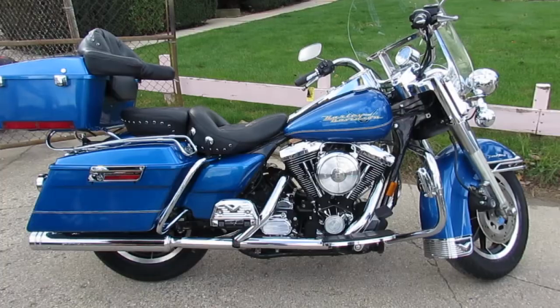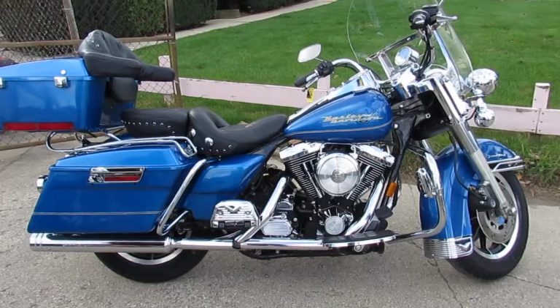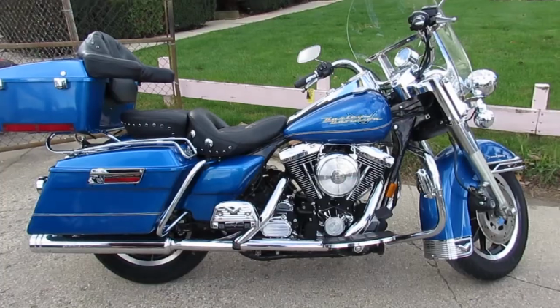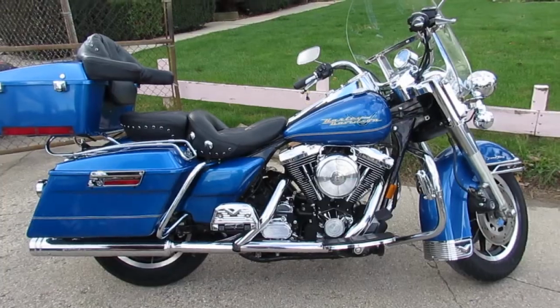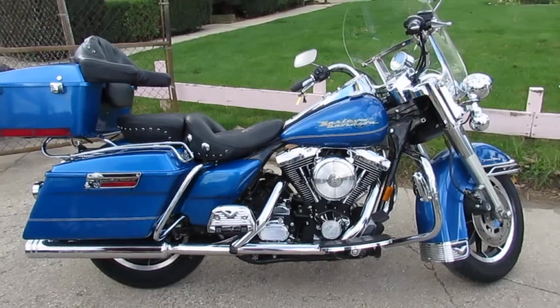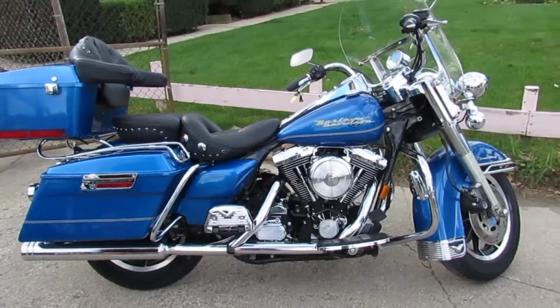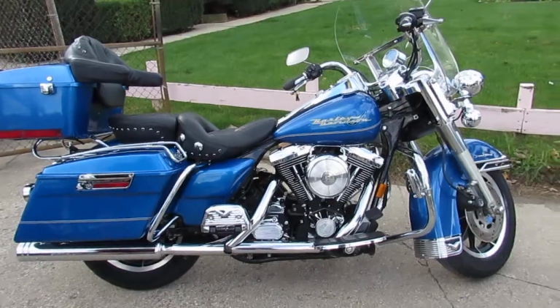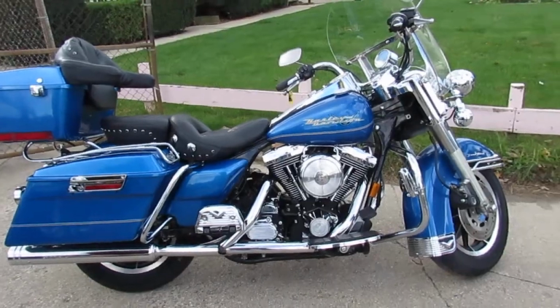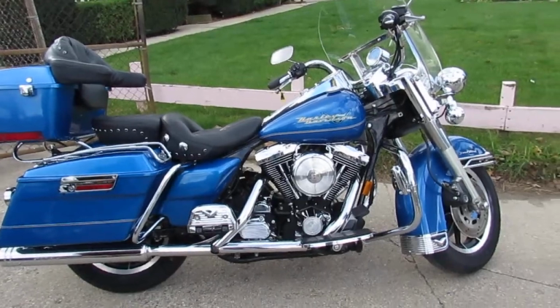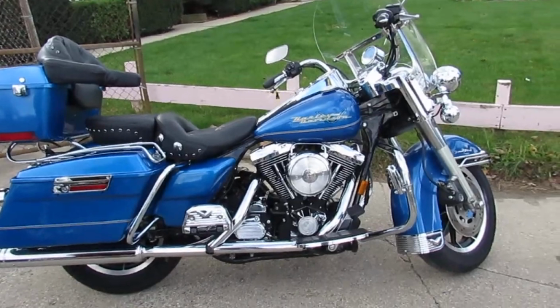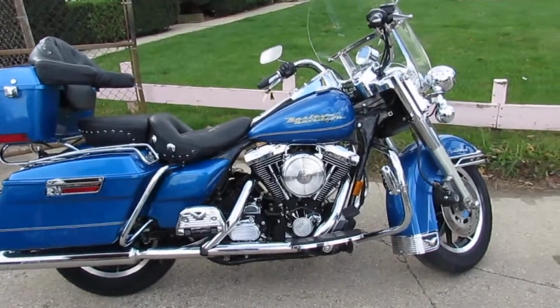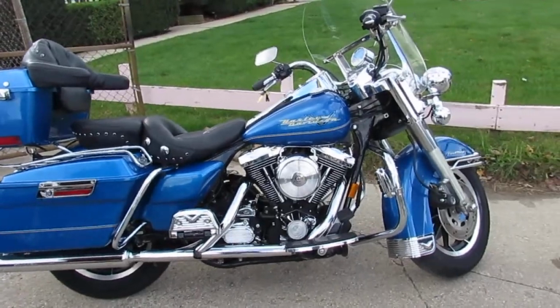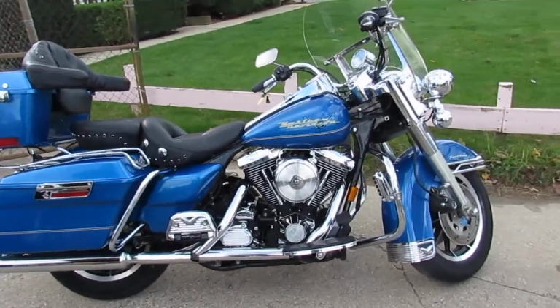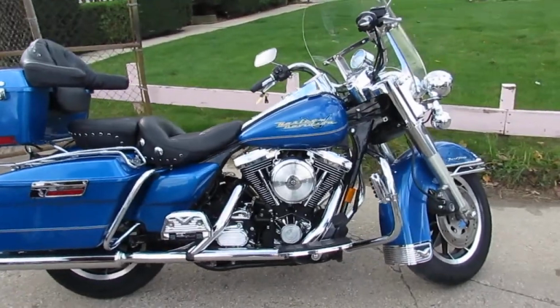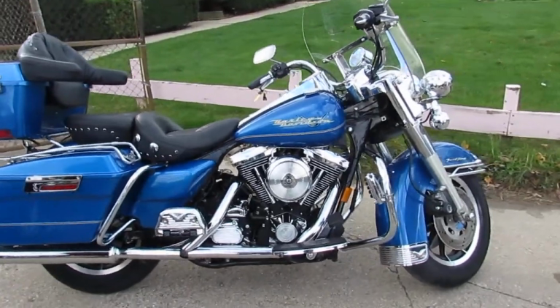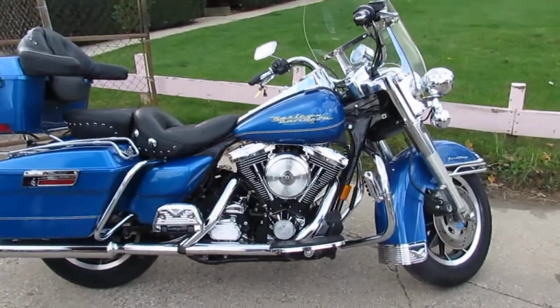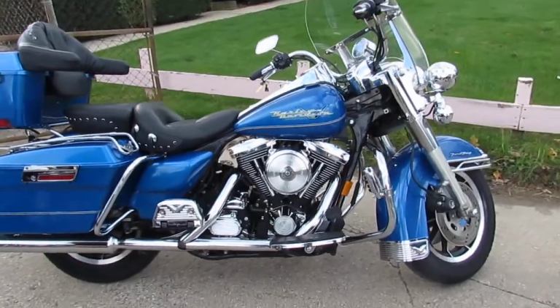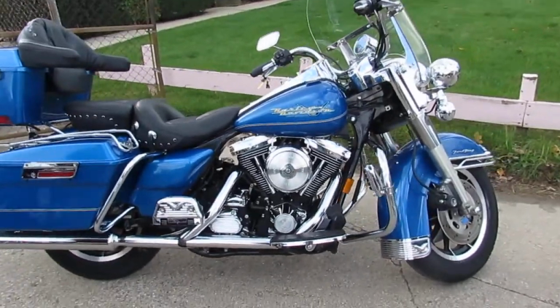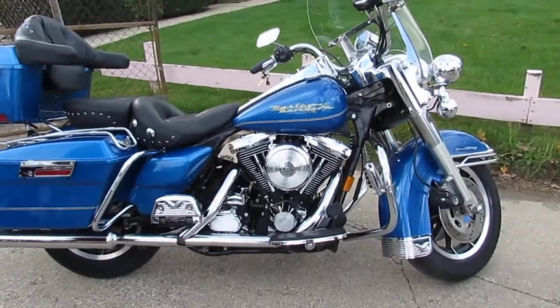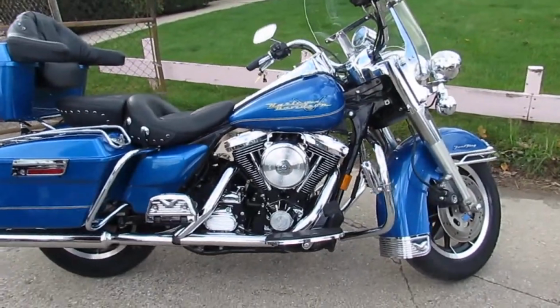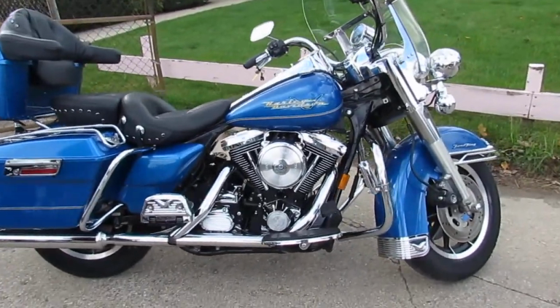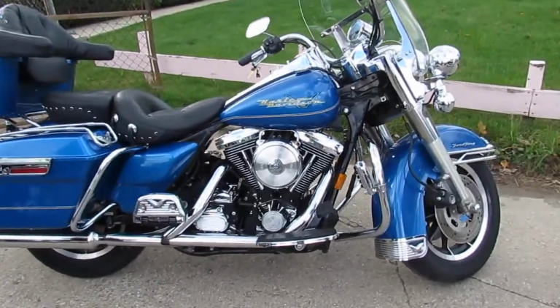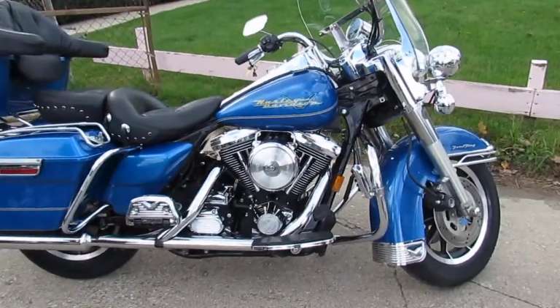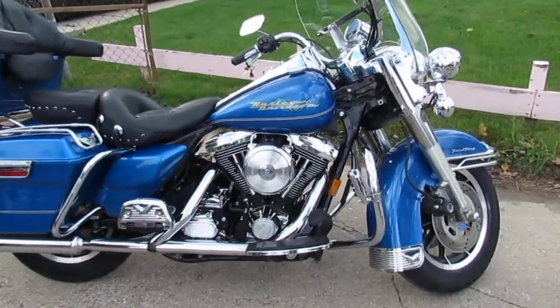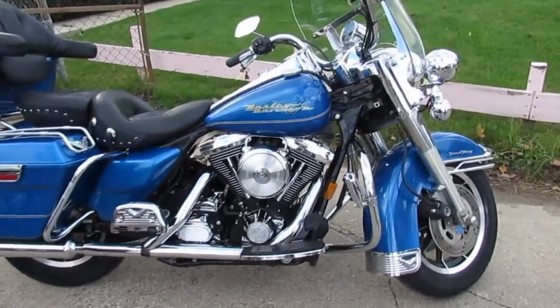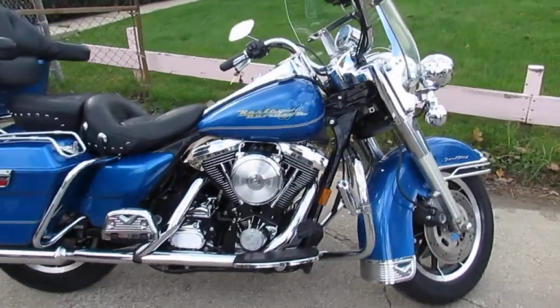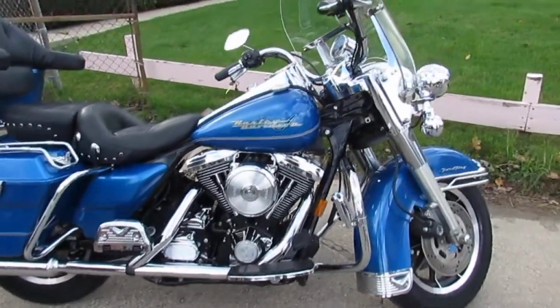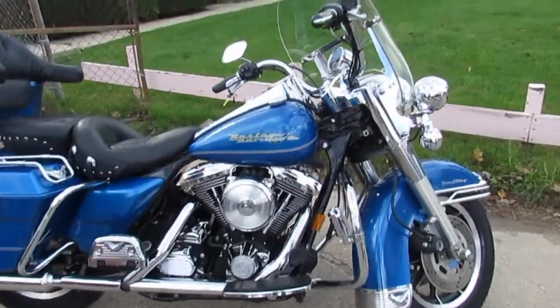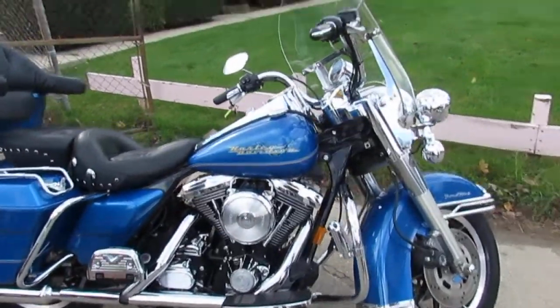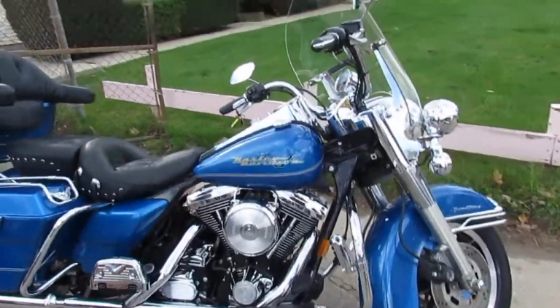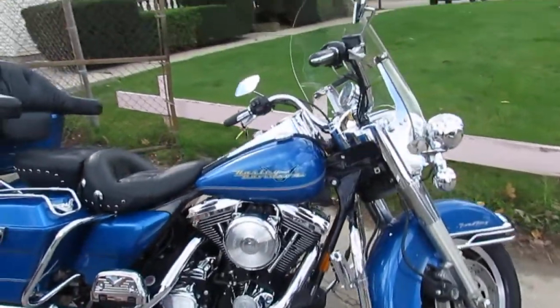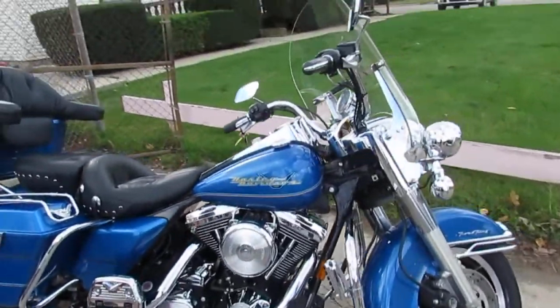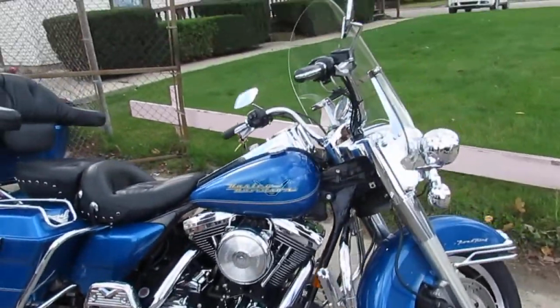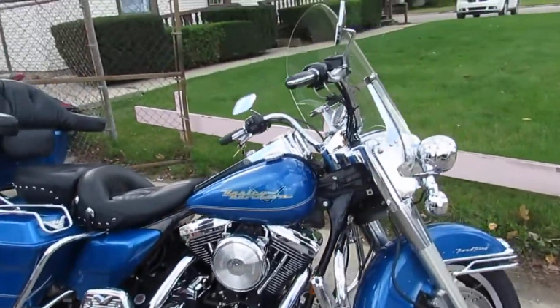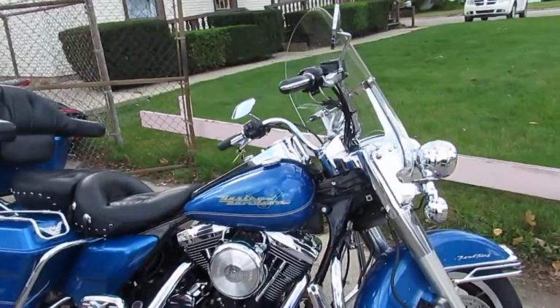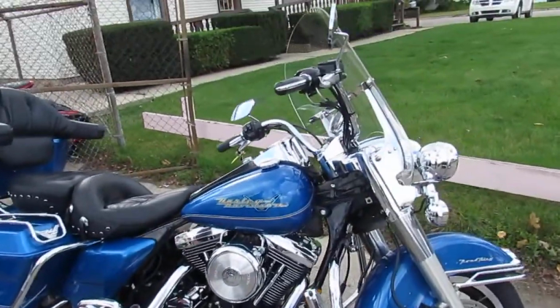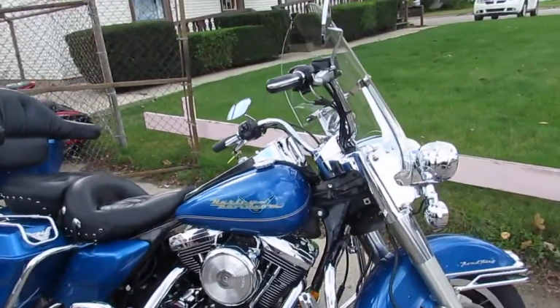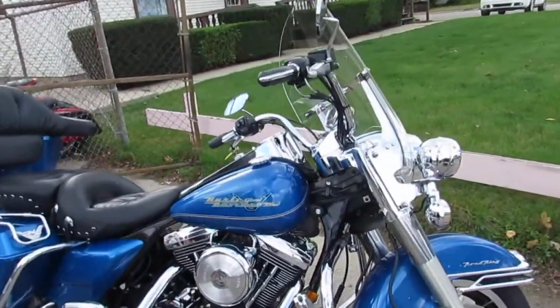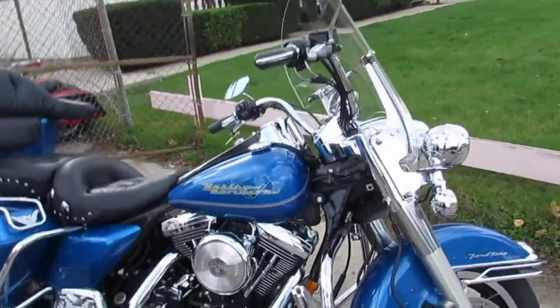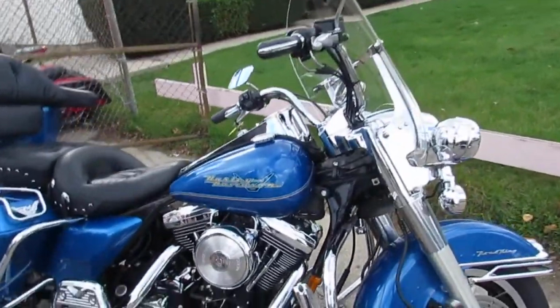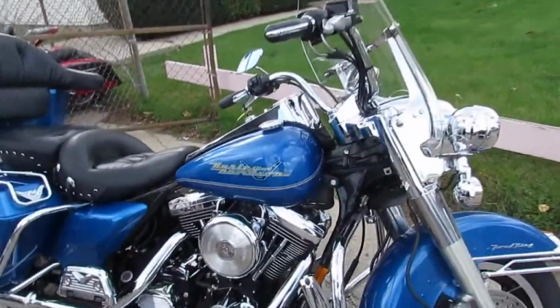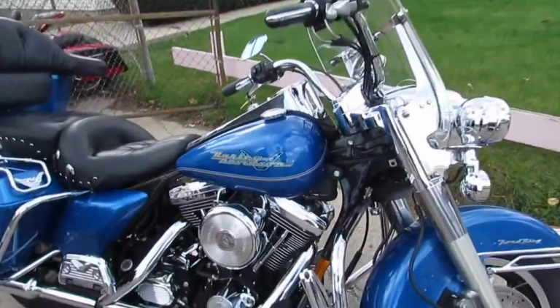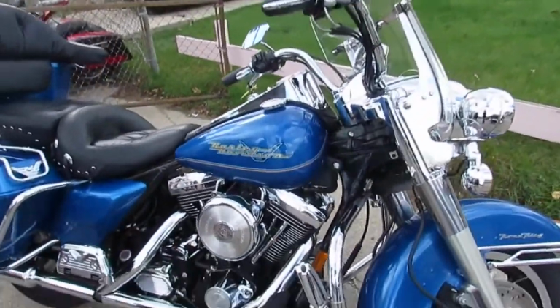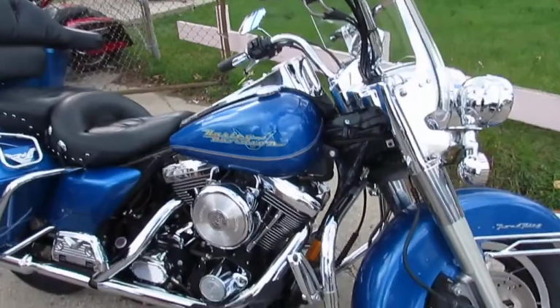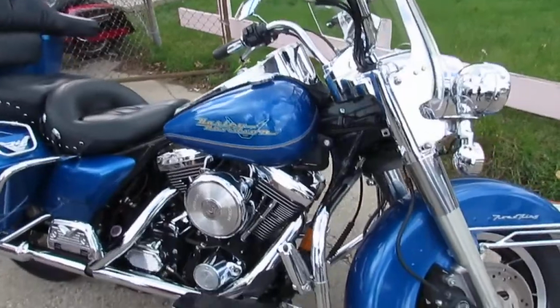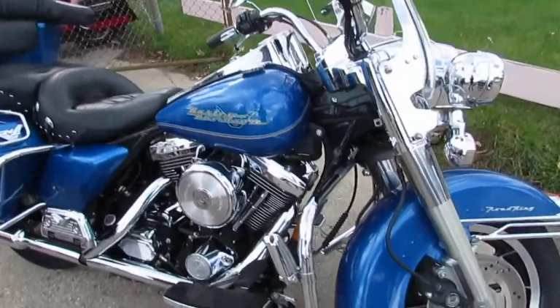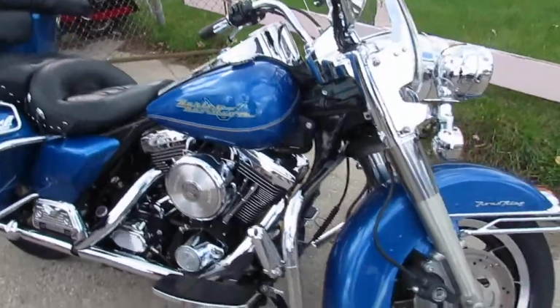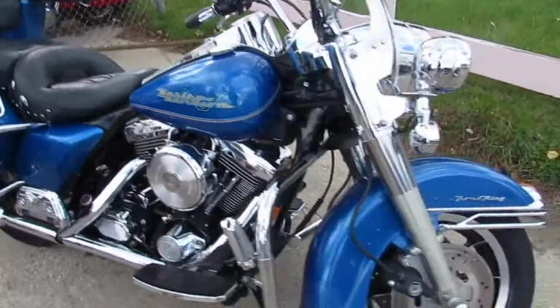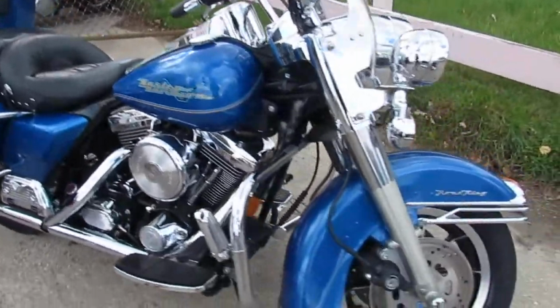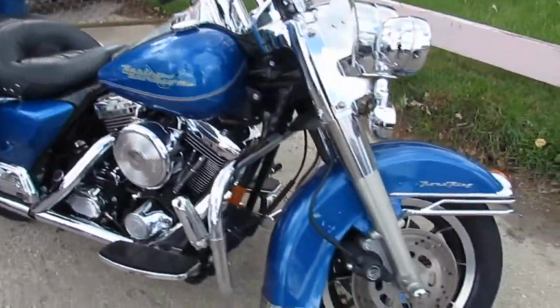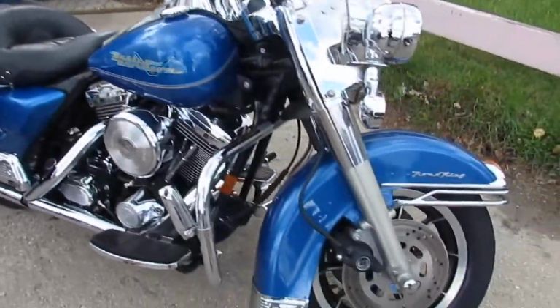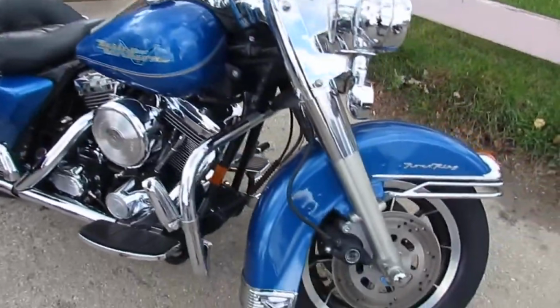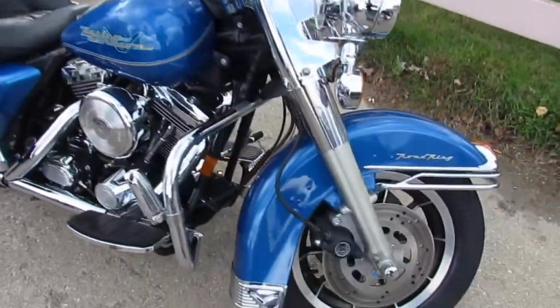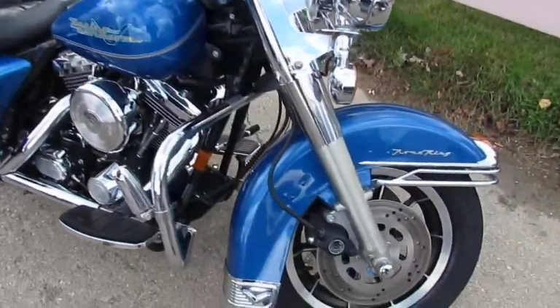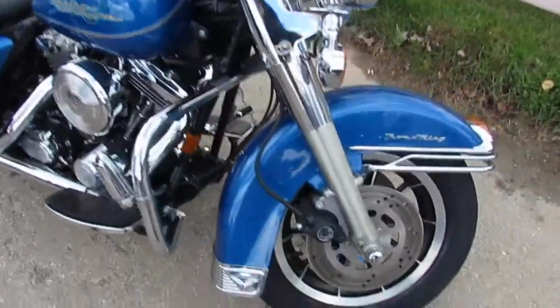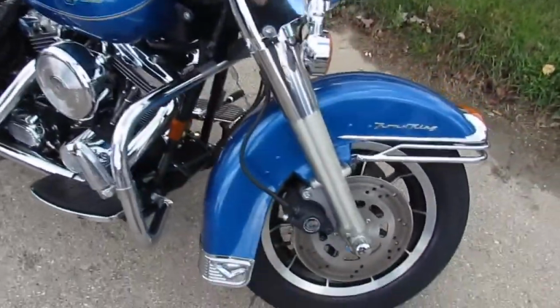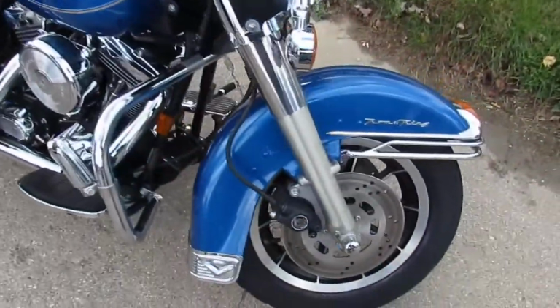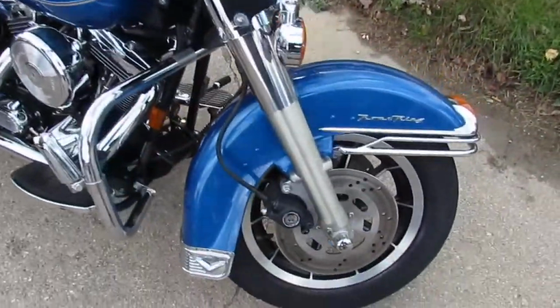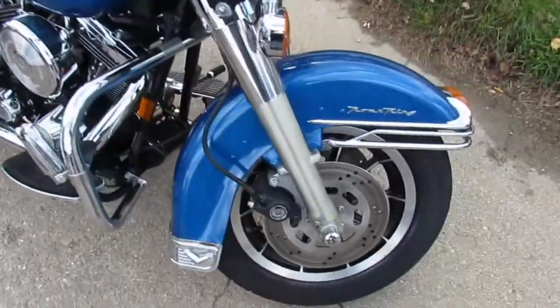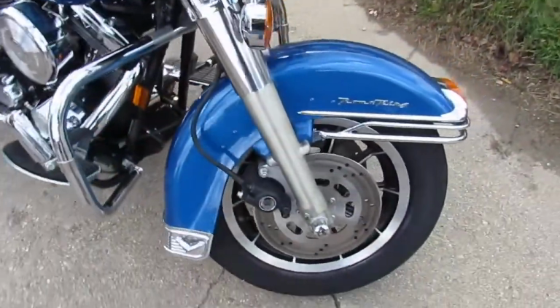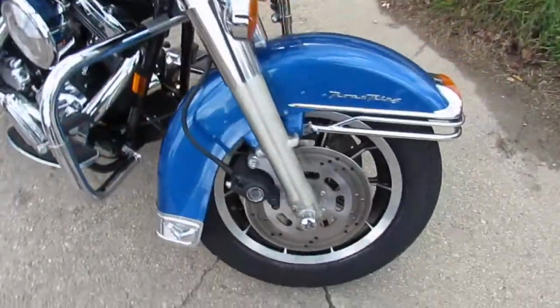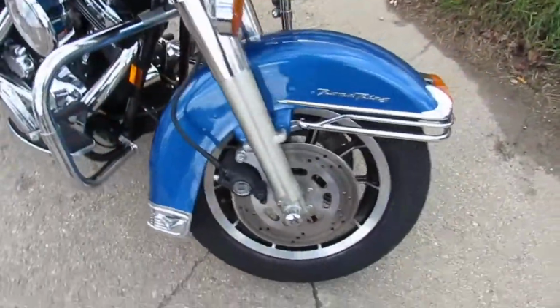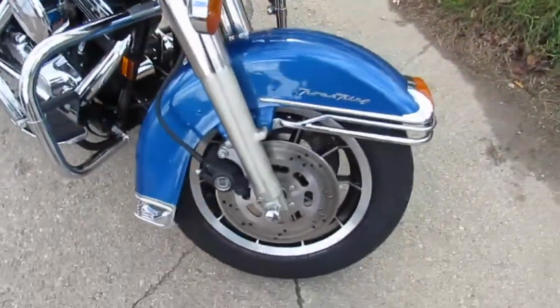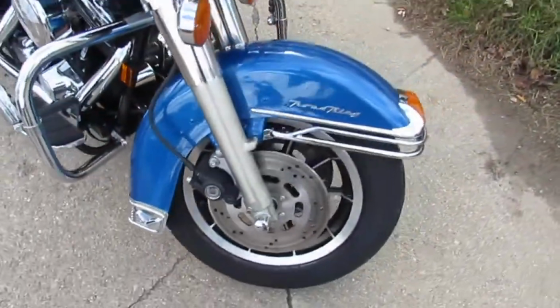Hey guys, it's Approval PowerSports.com here. We've got over 350. This is a Harley Davidson — it's in the showroom for sale.